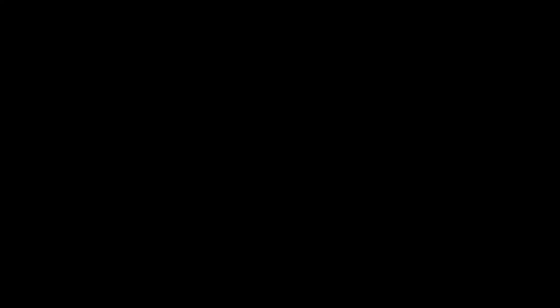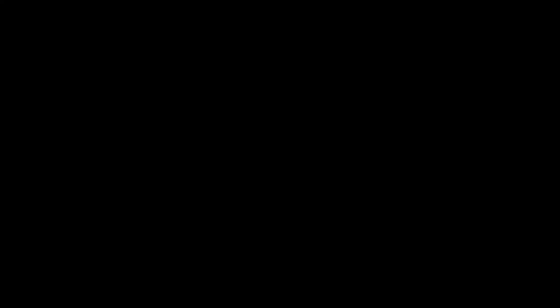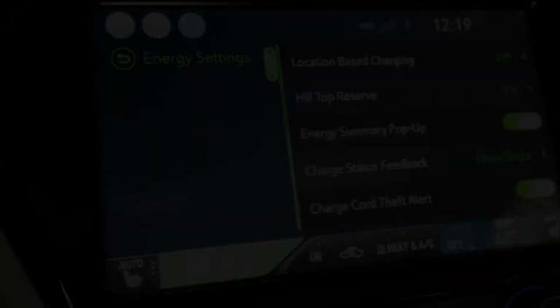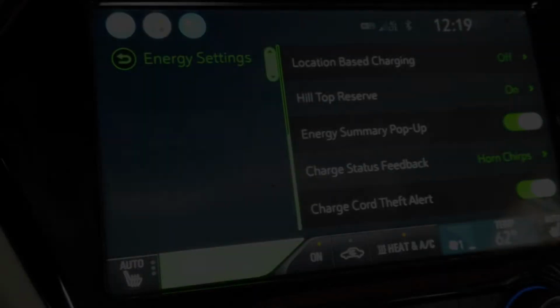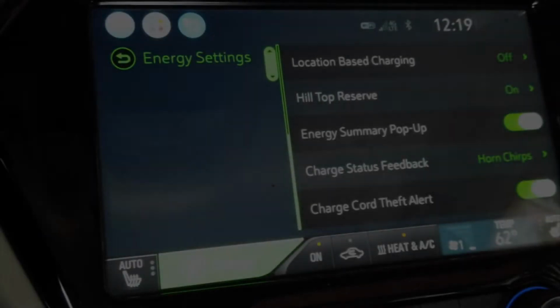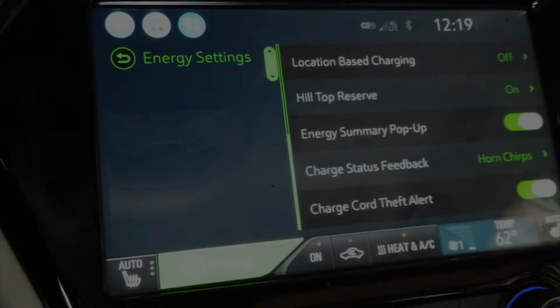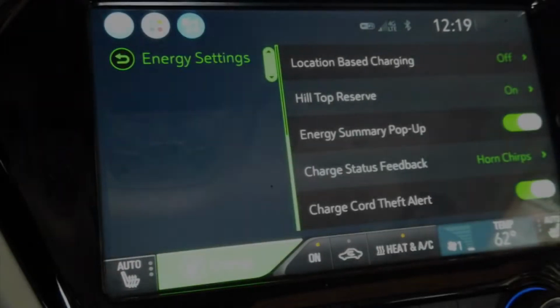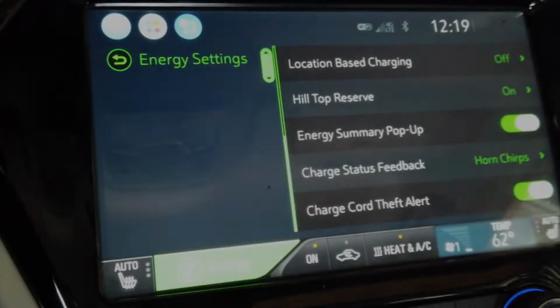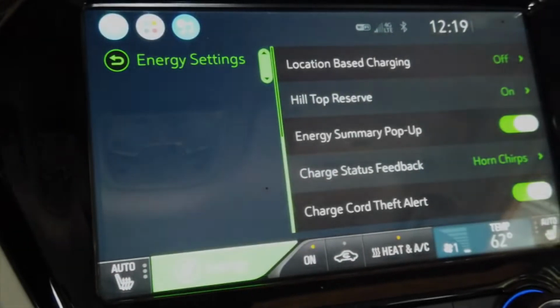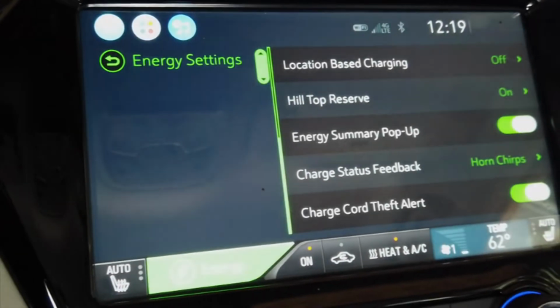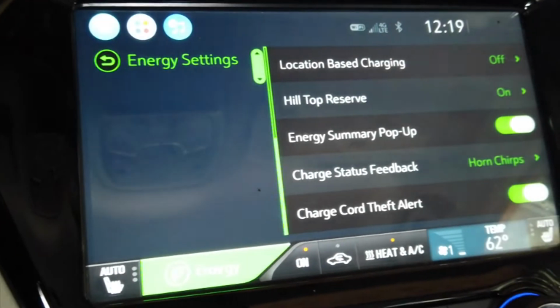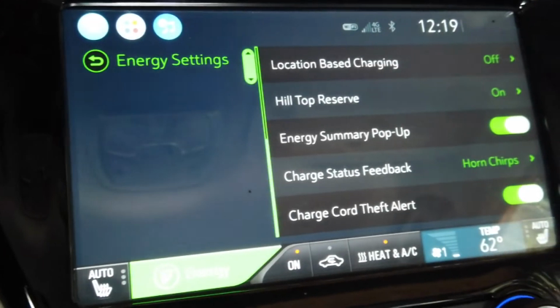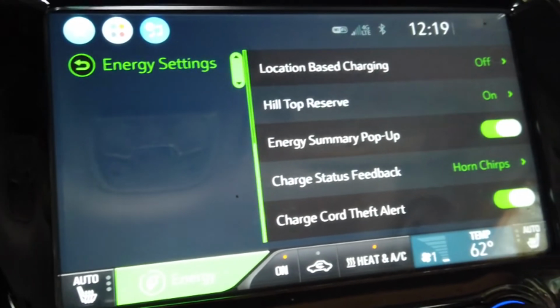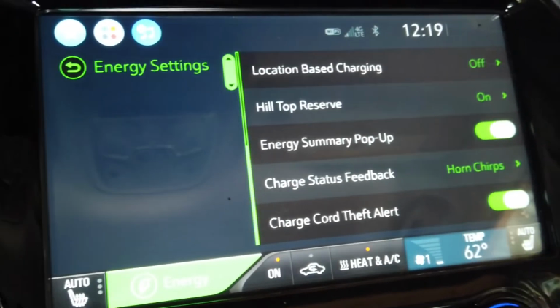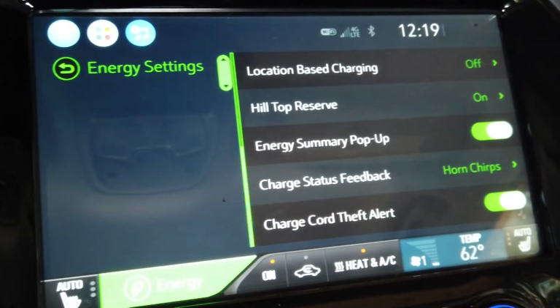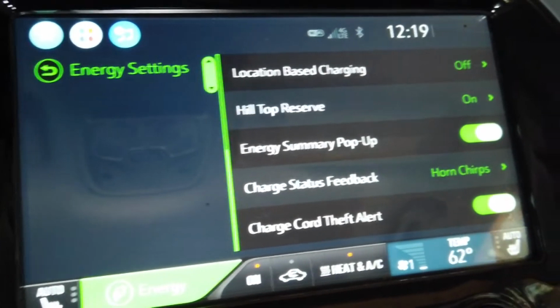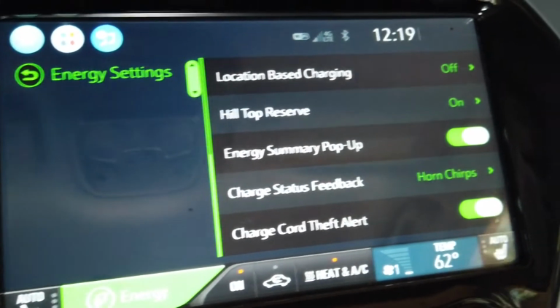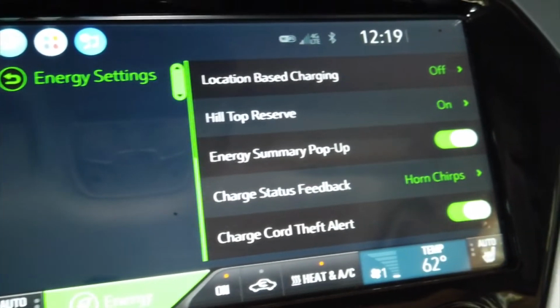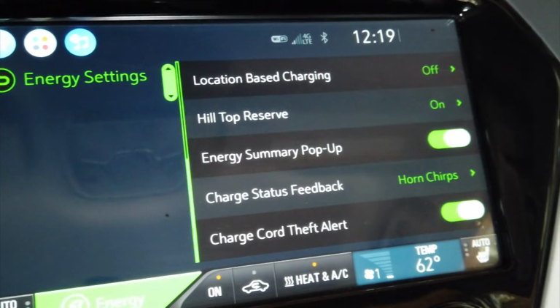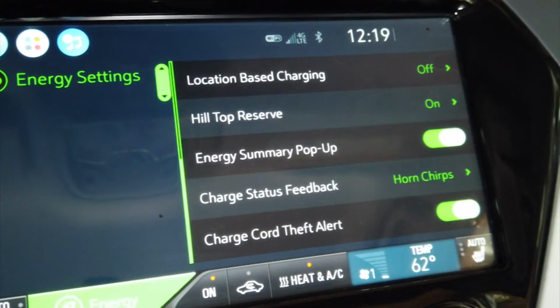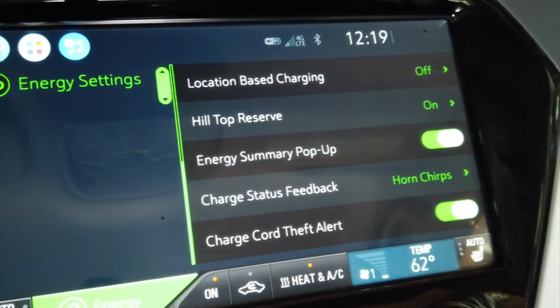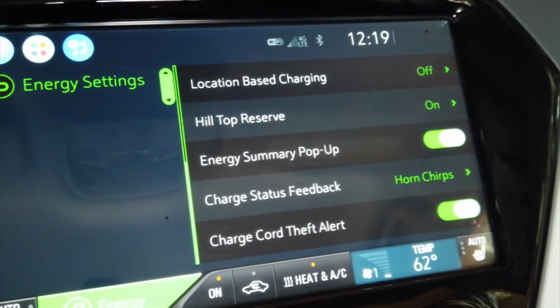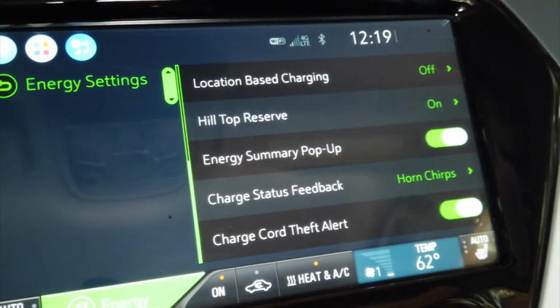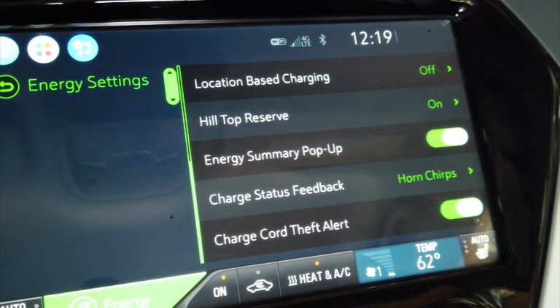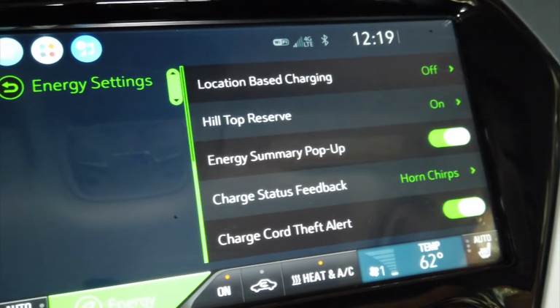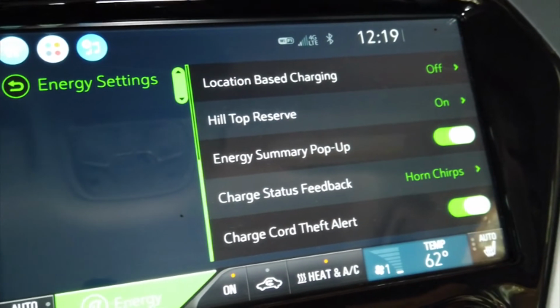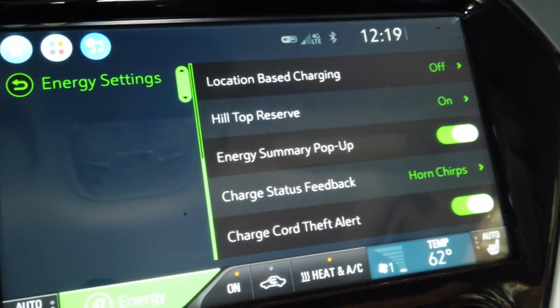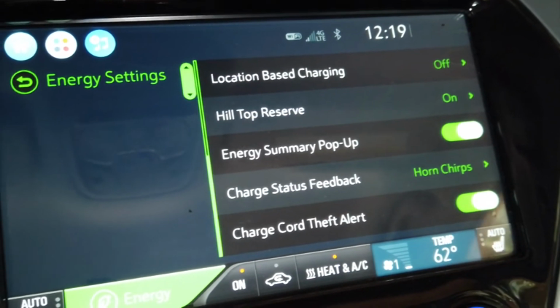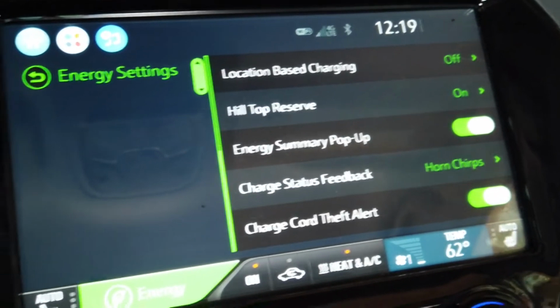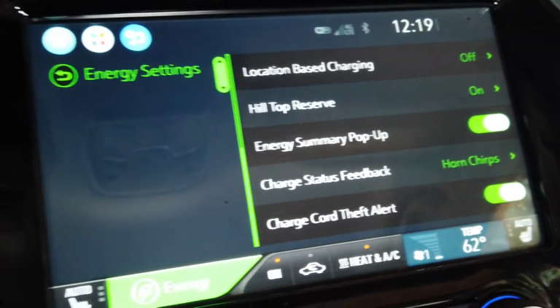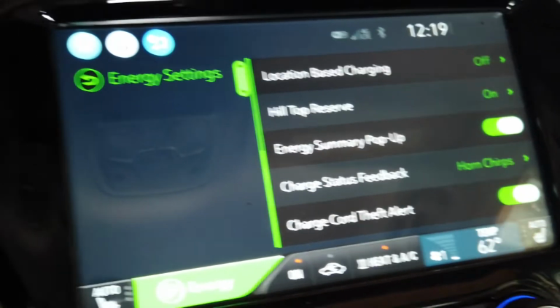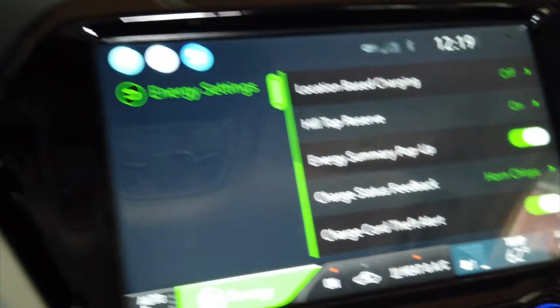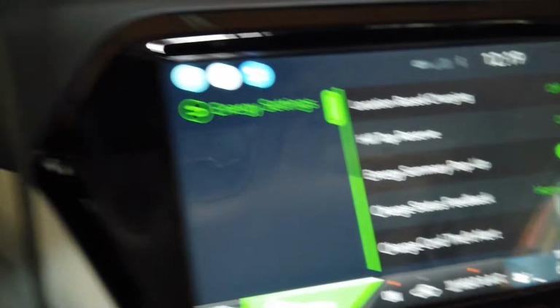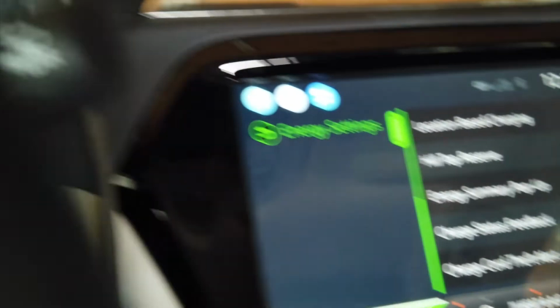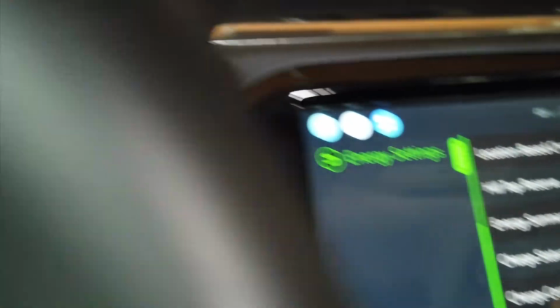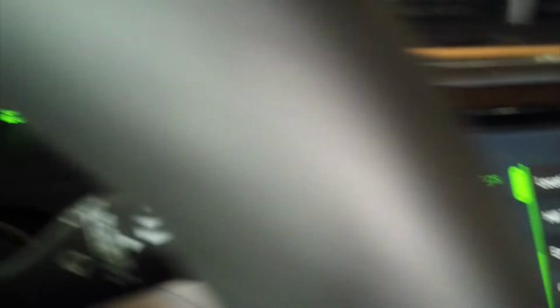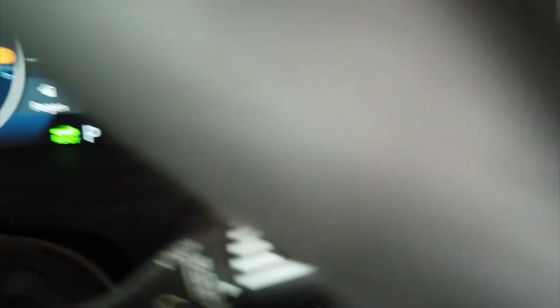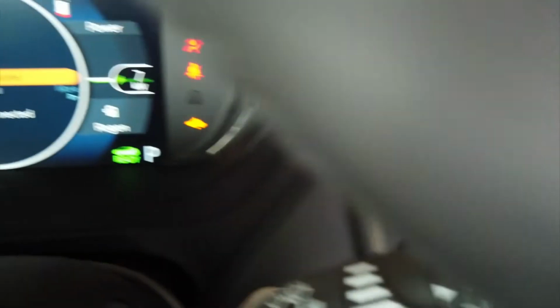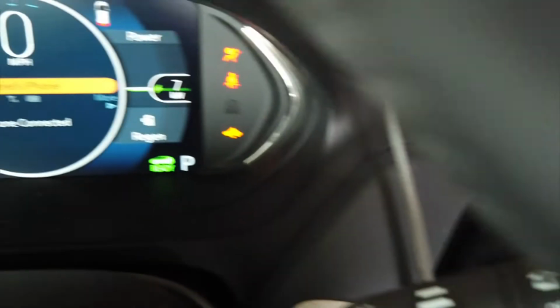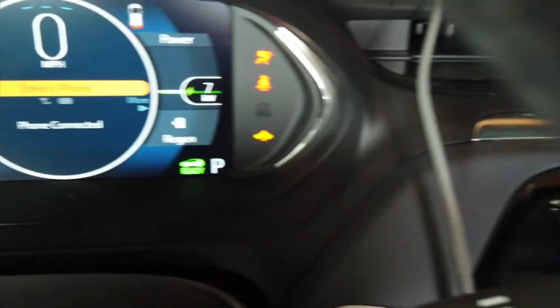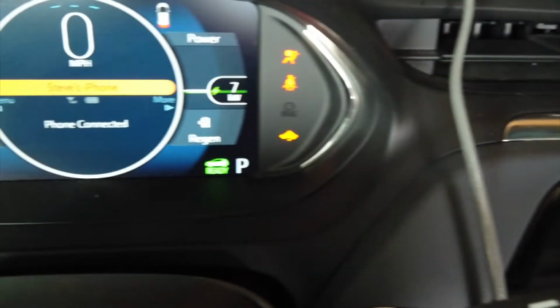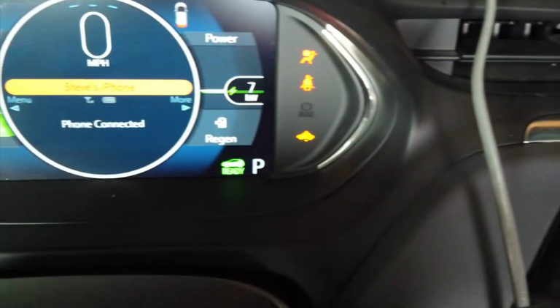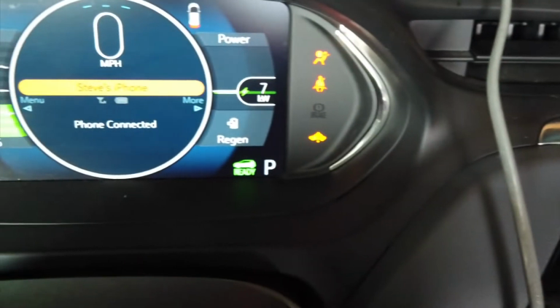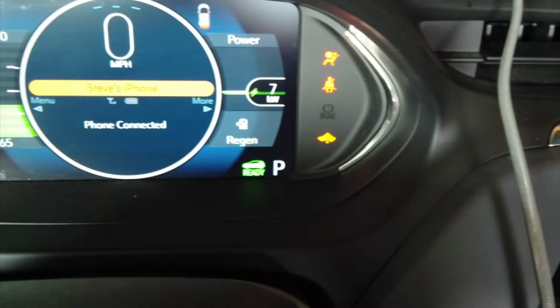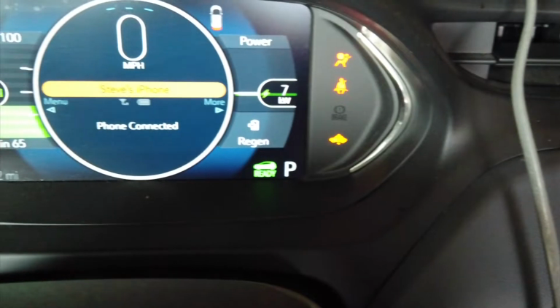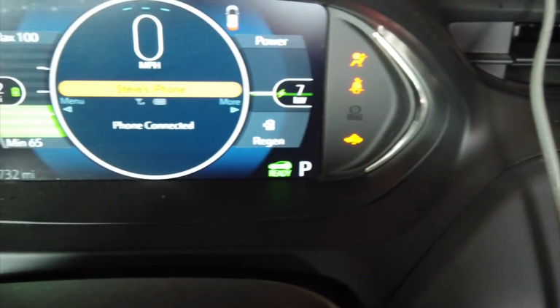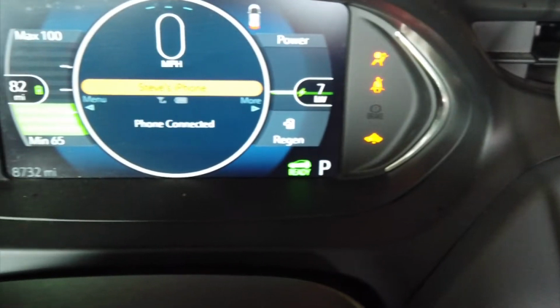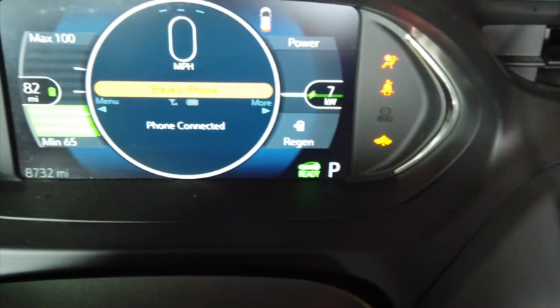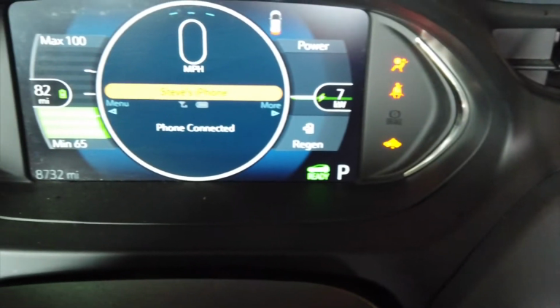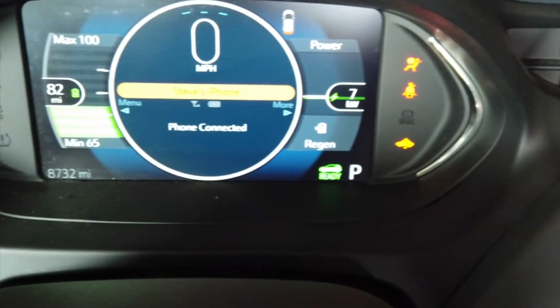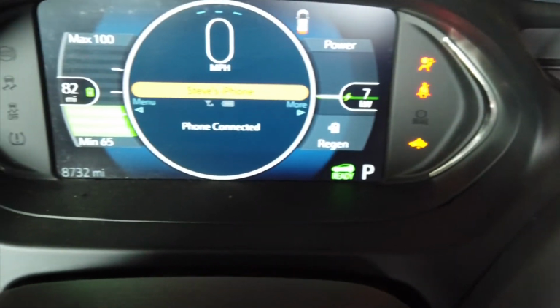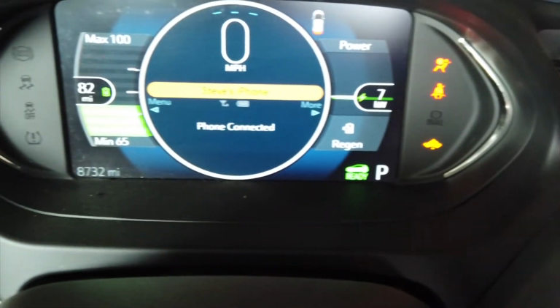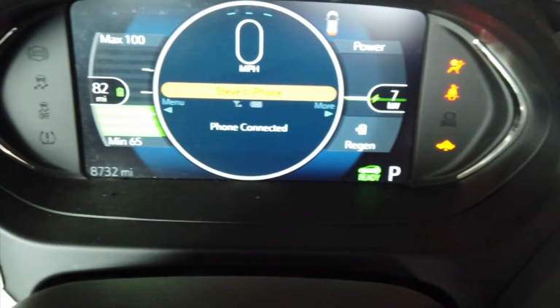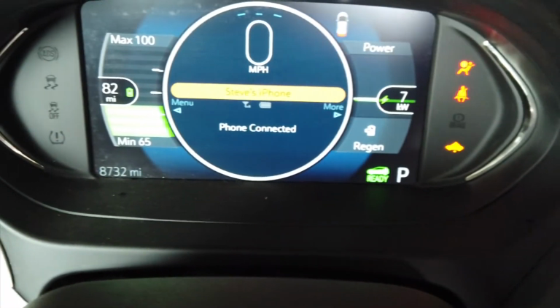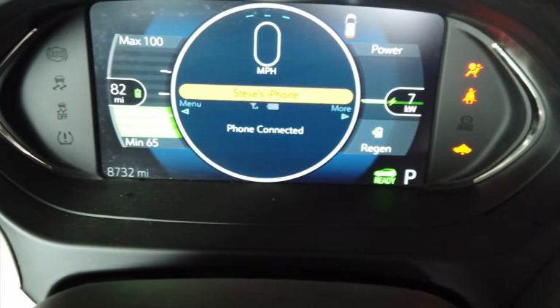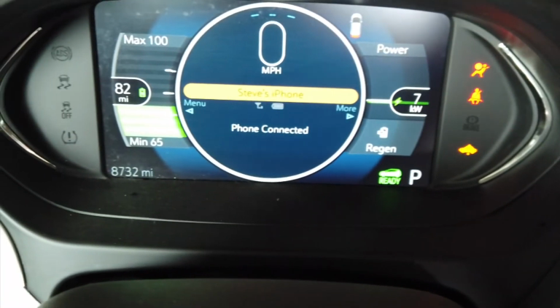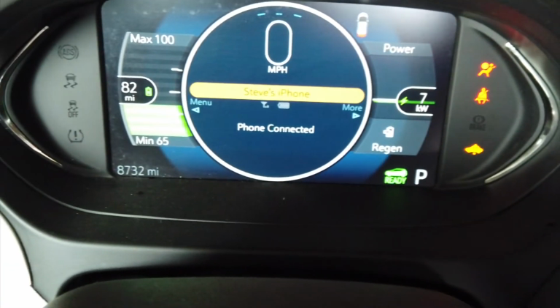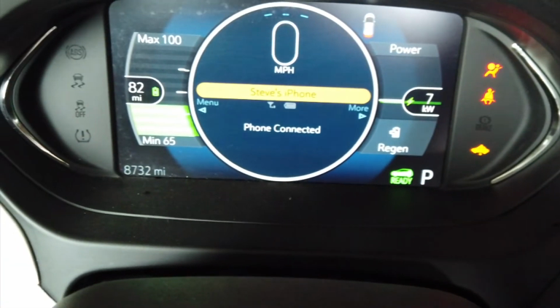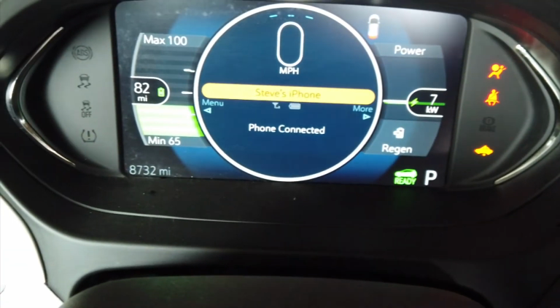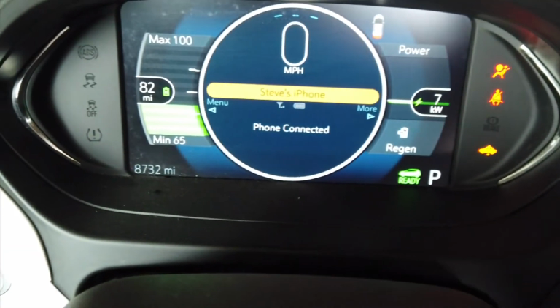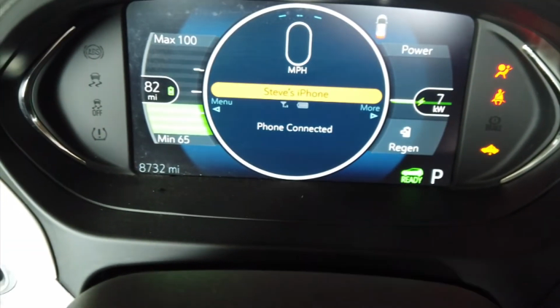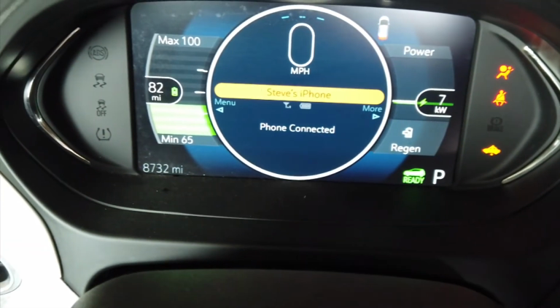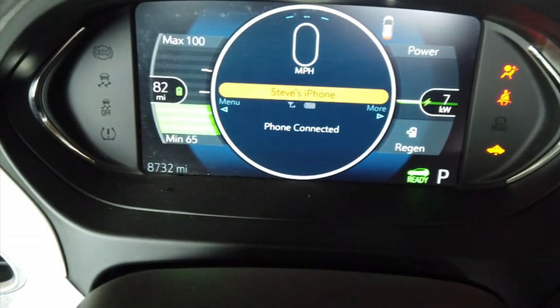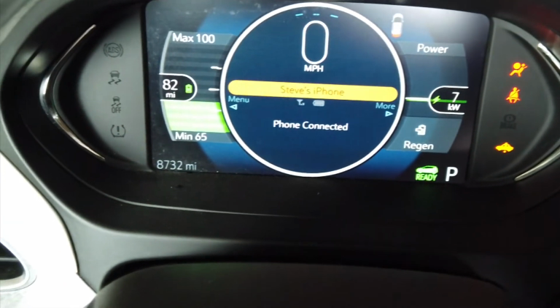Welcome back to my channel. I'm in Black Beauty — this car I bought four years ago, a little over four years ago.